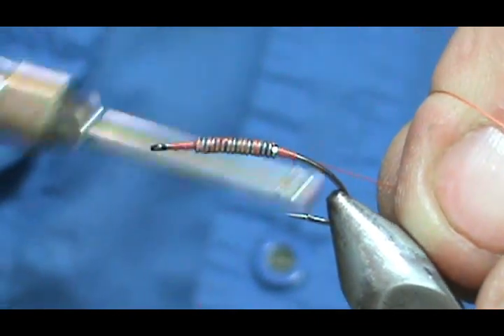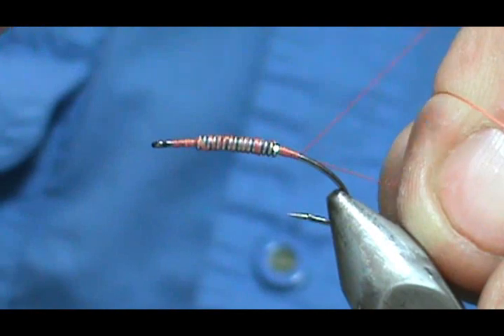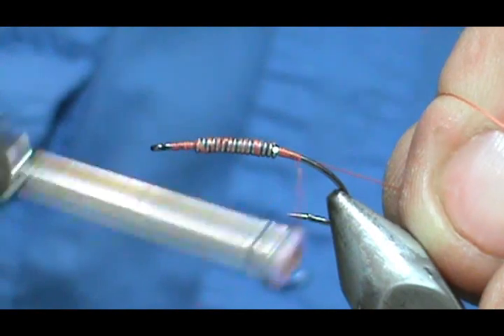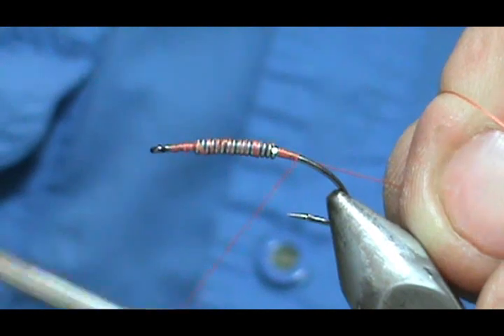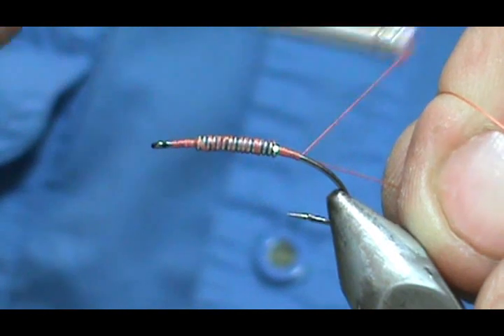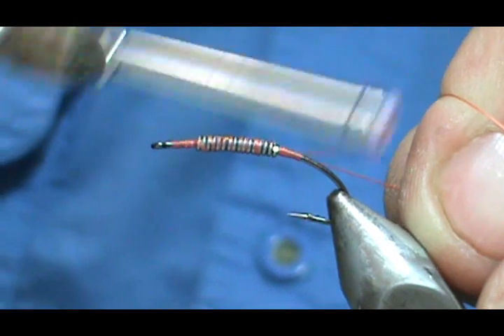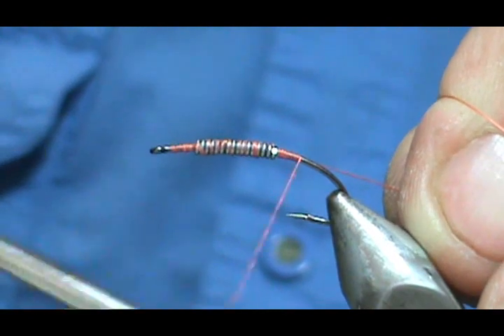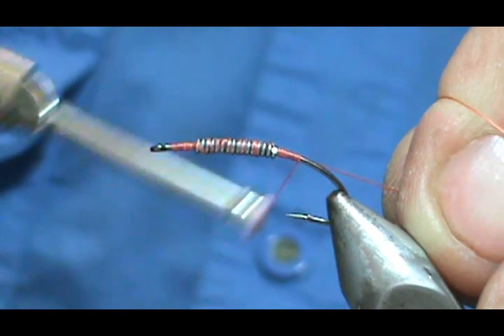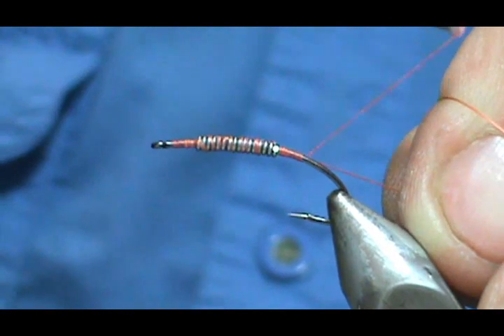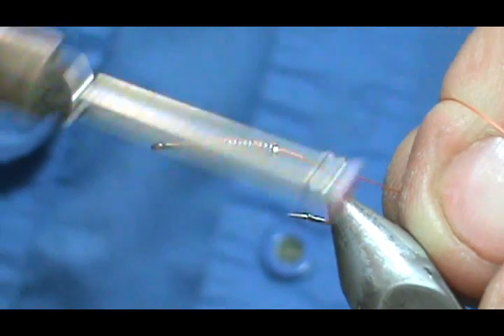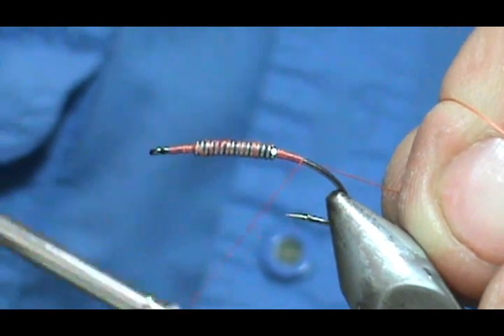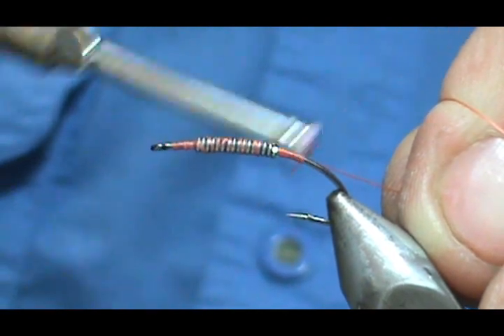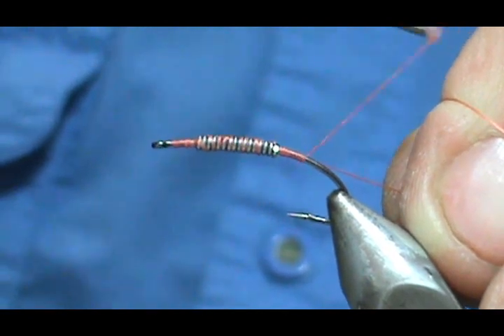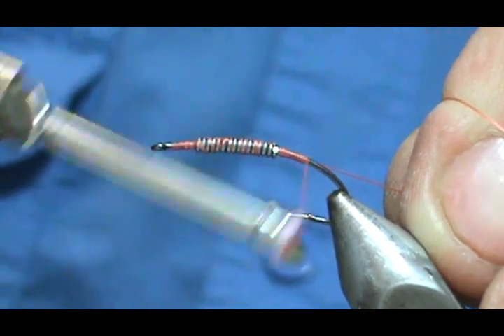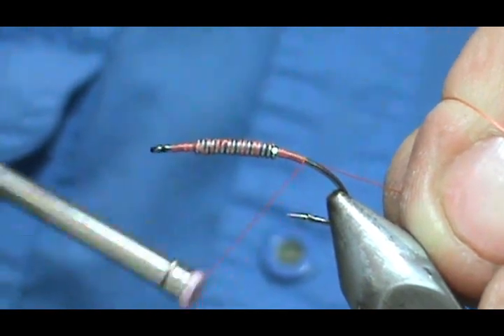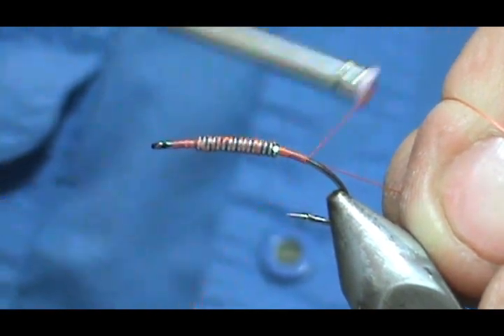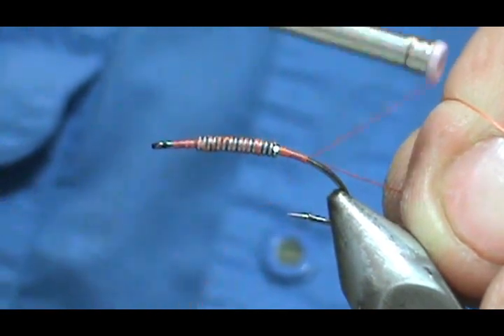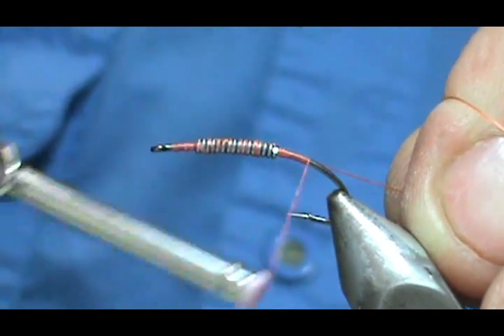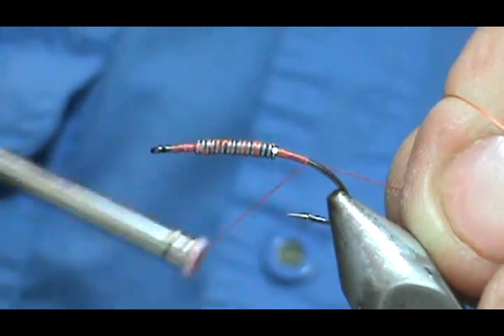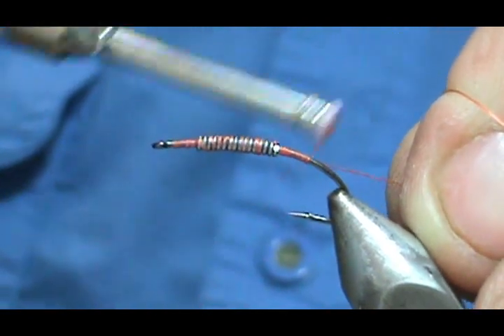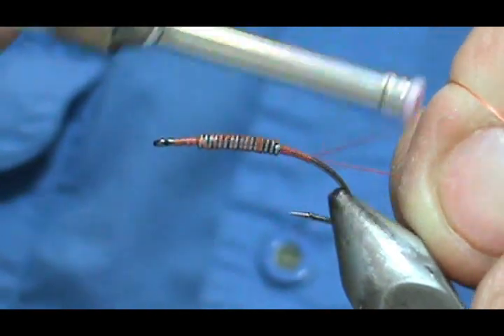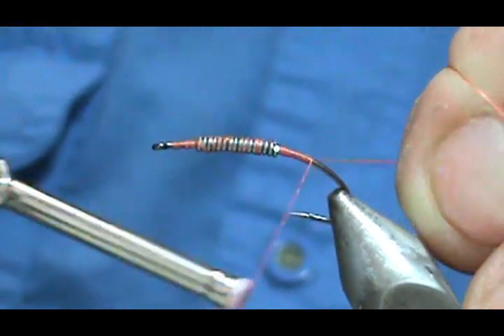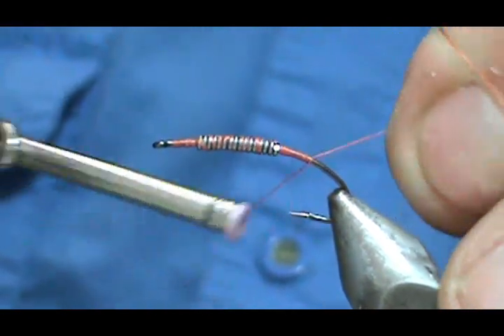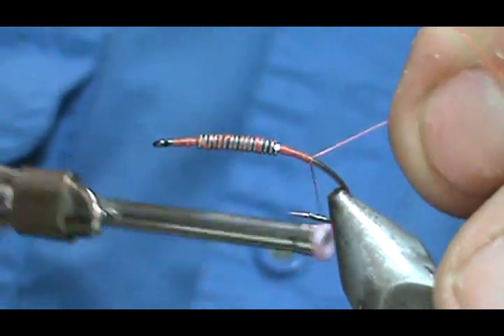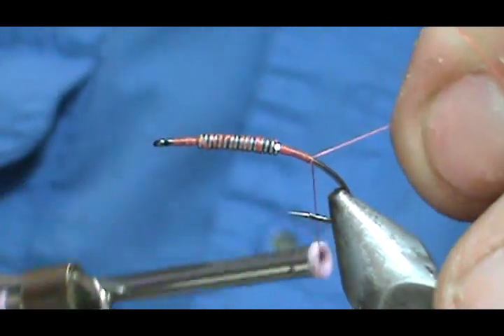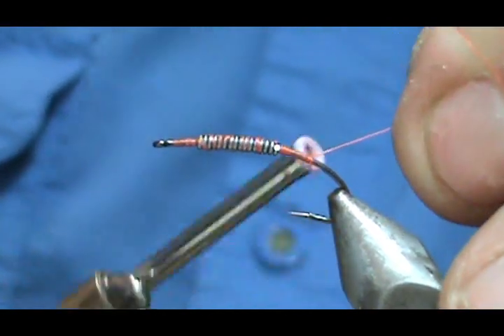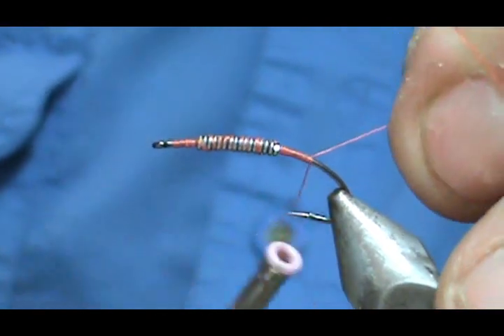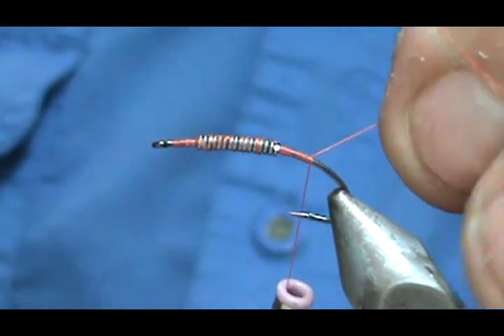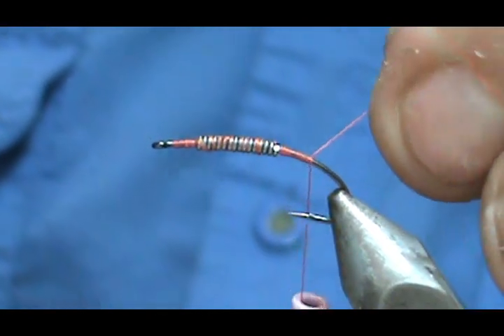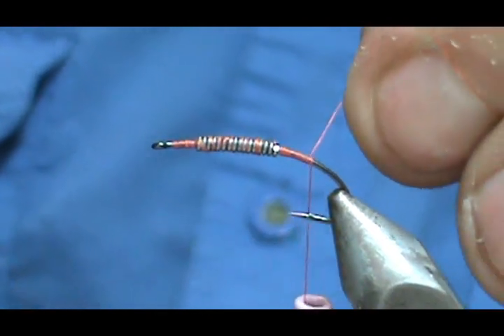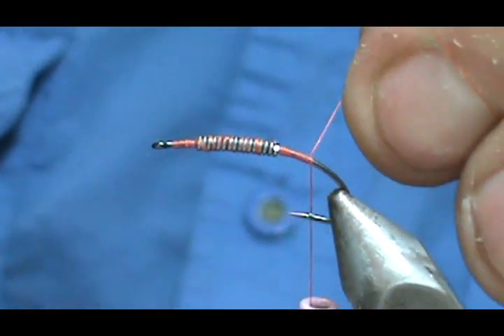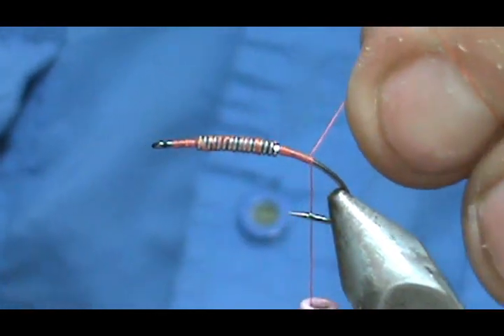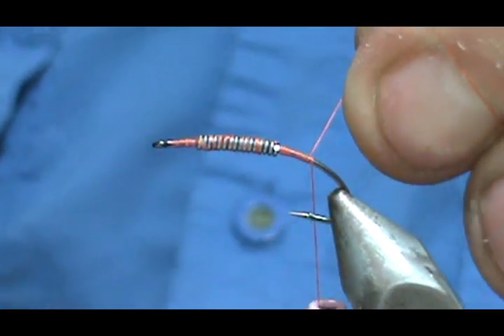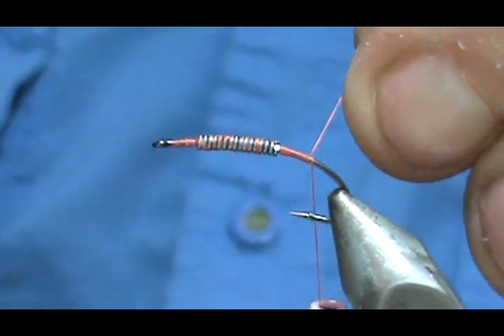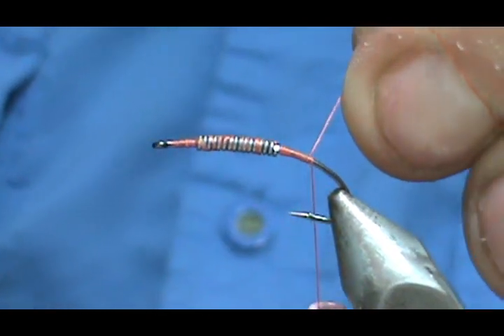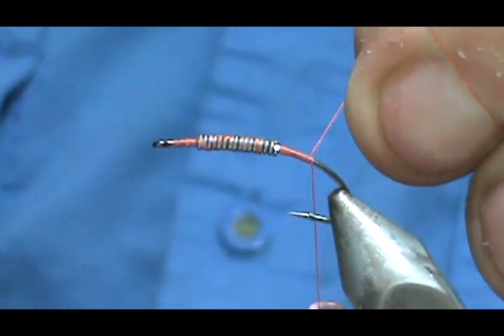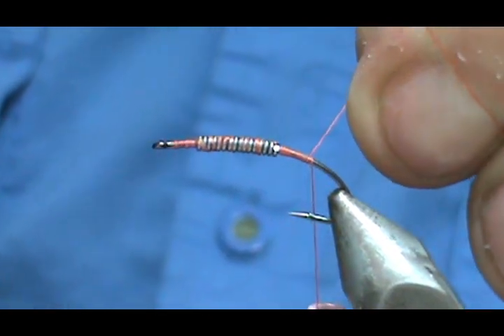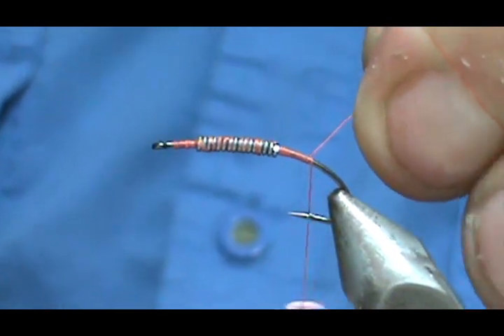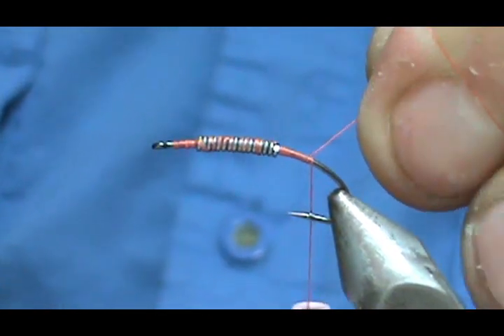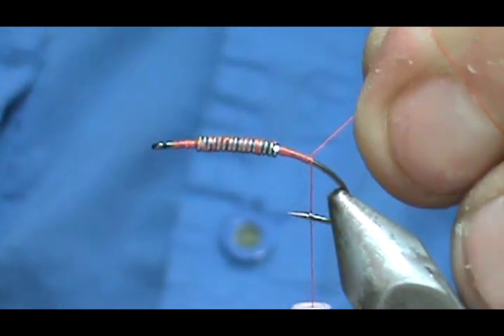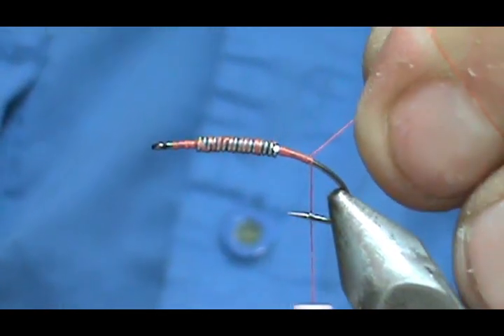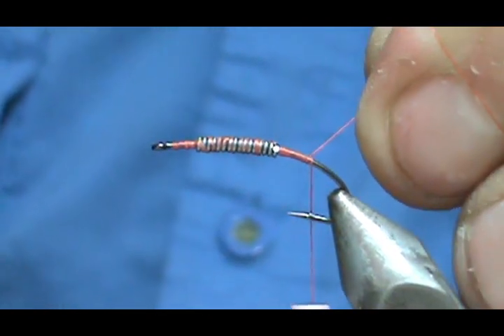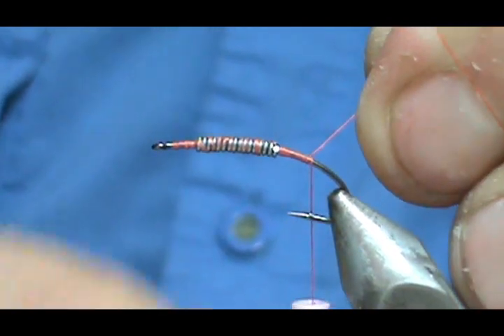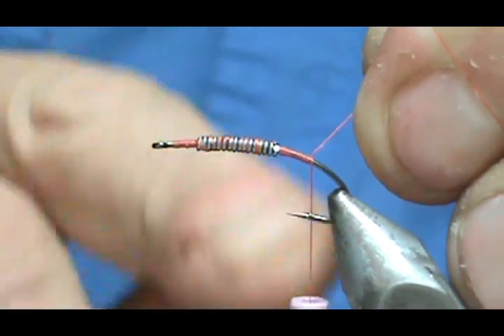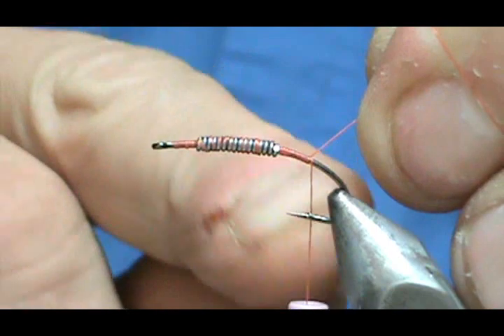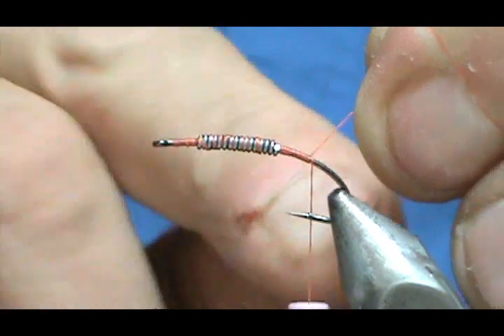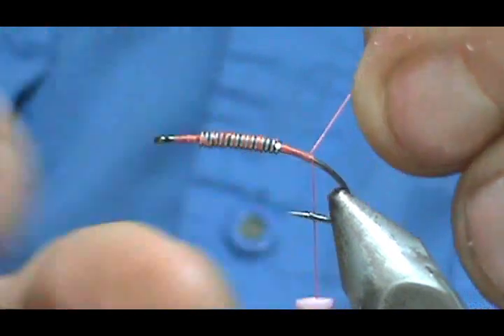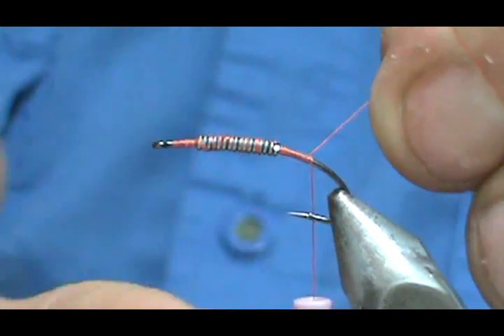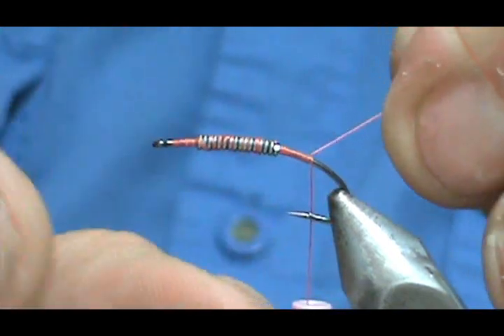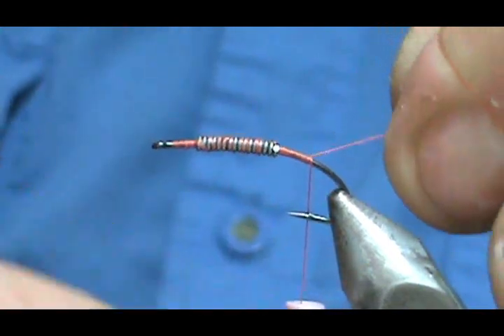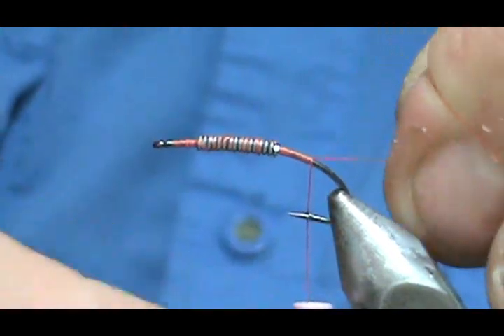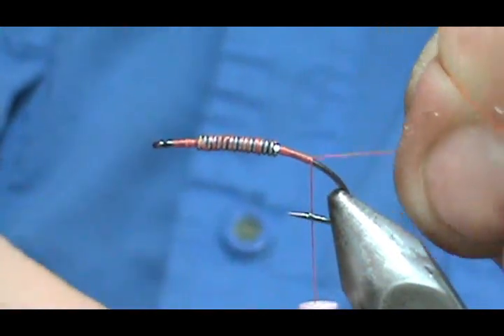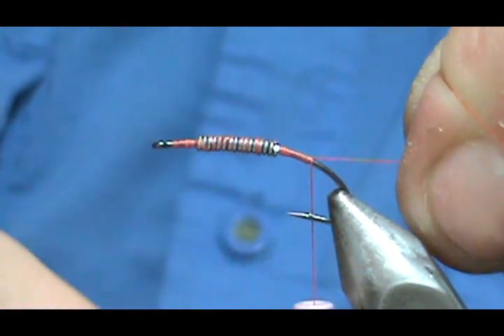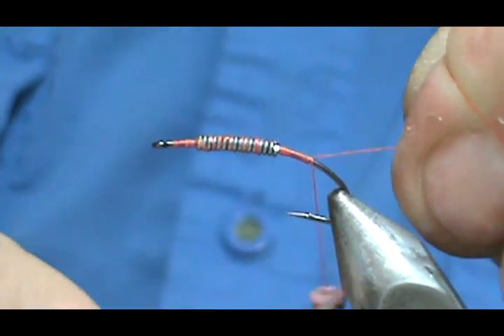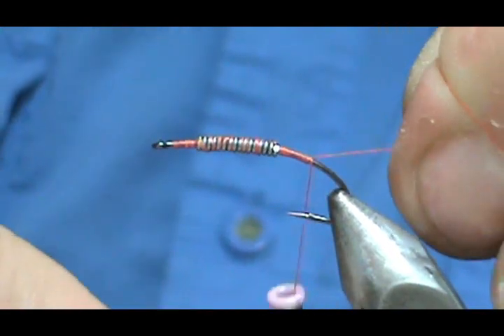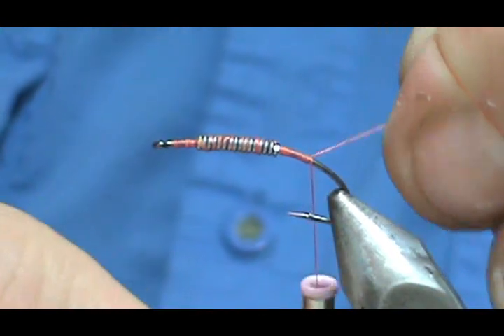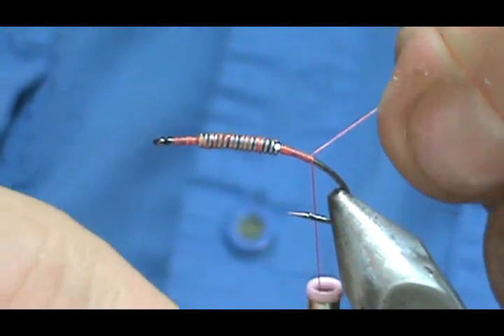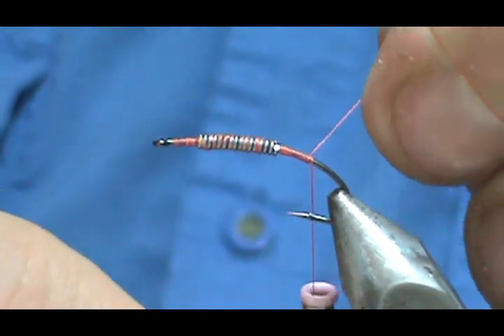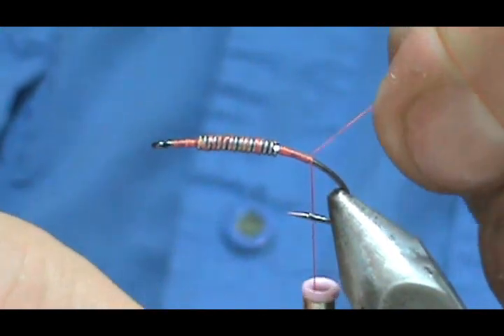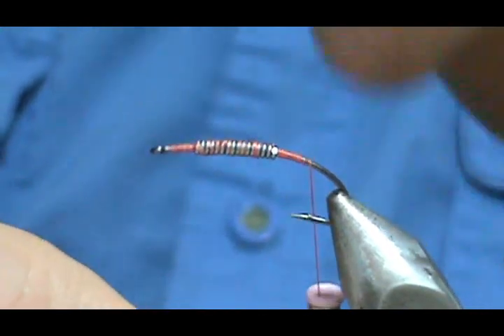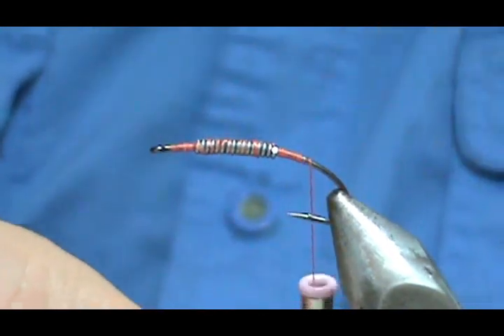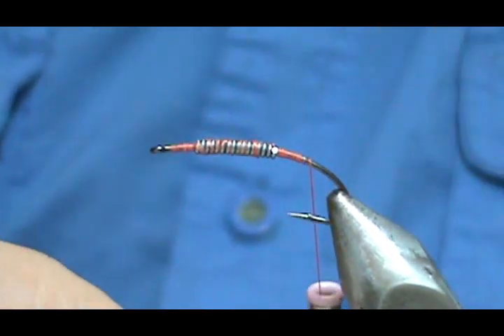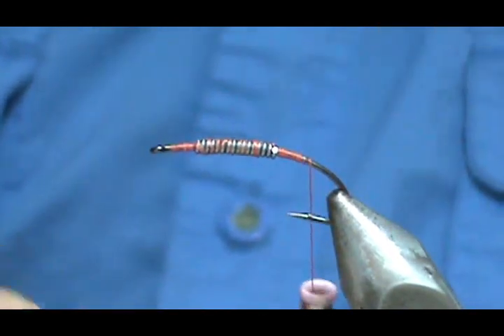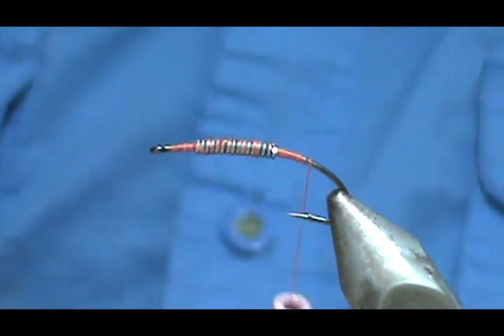We're going to bring that thread back to where it would hang had I not crimped the barb down.